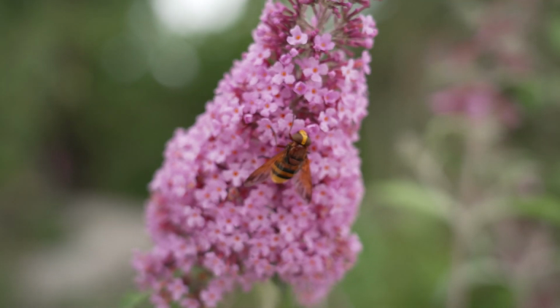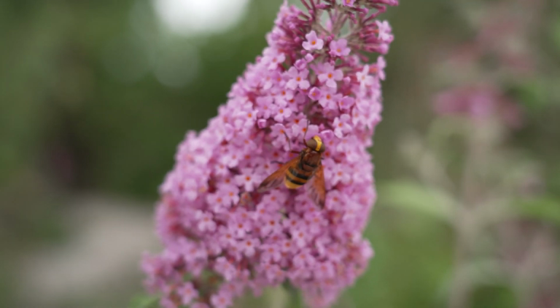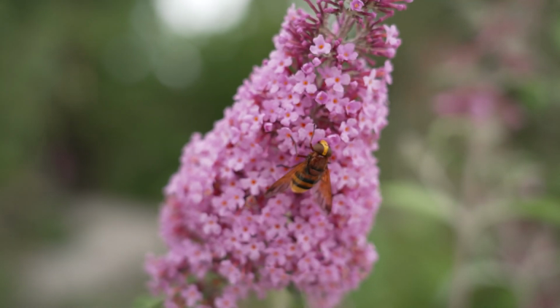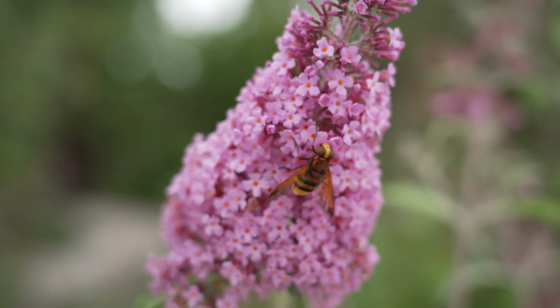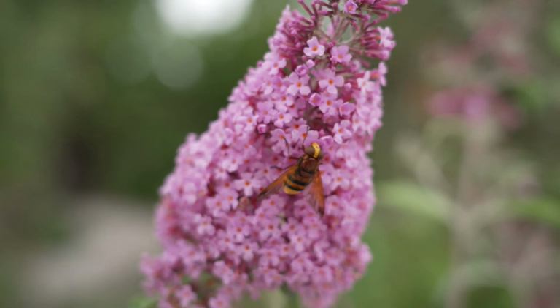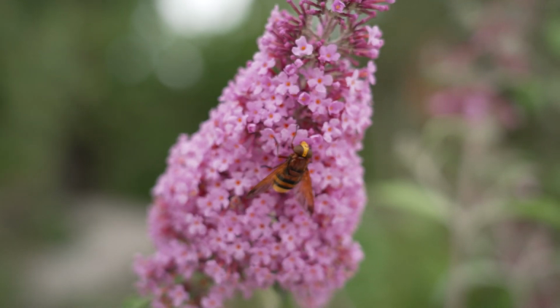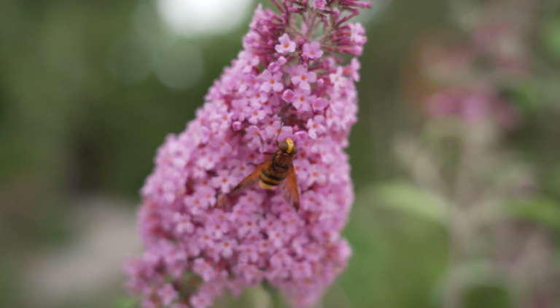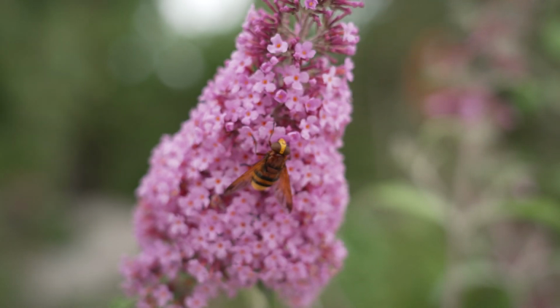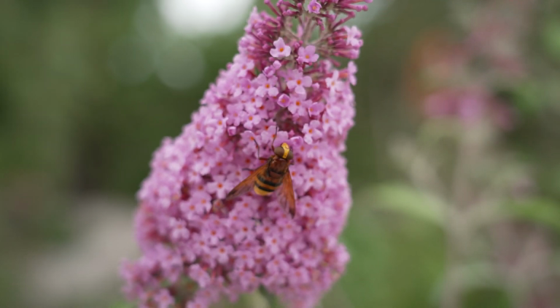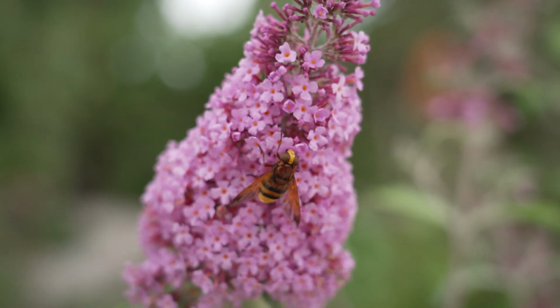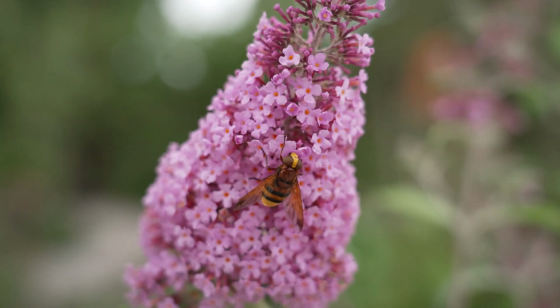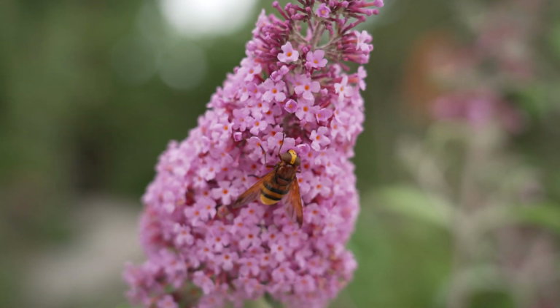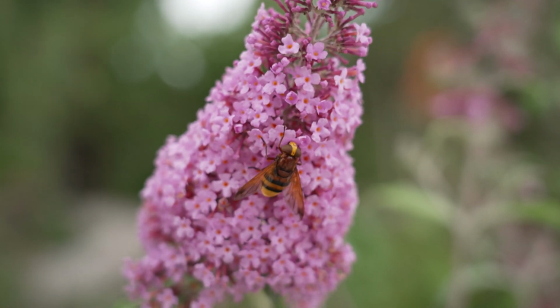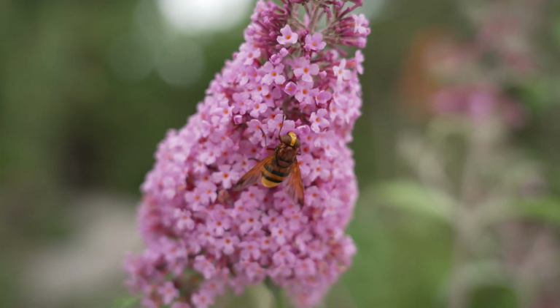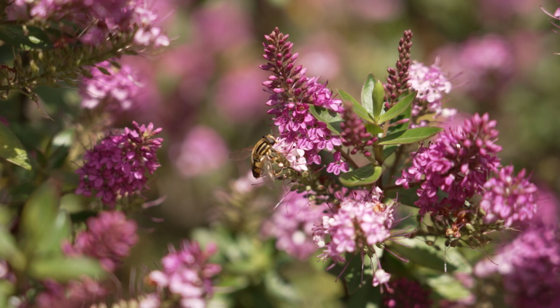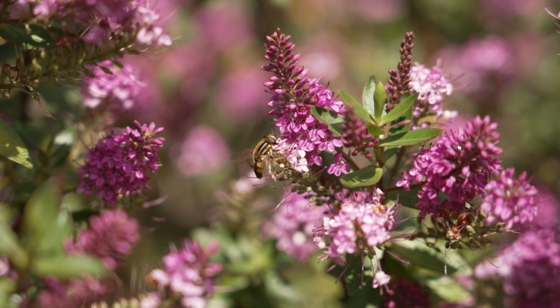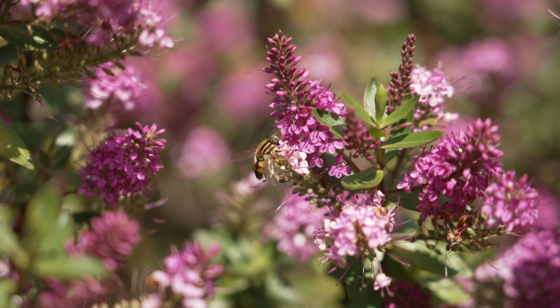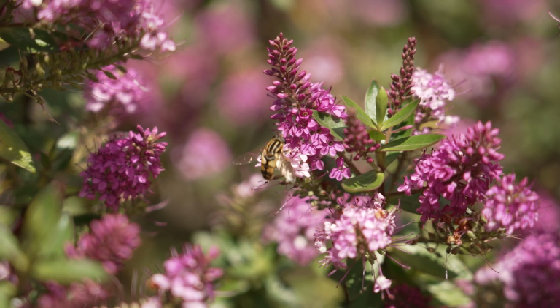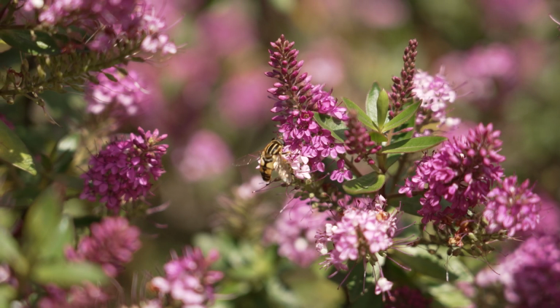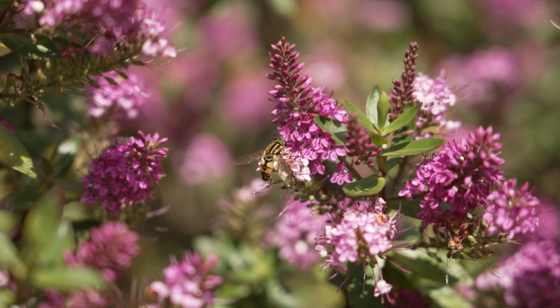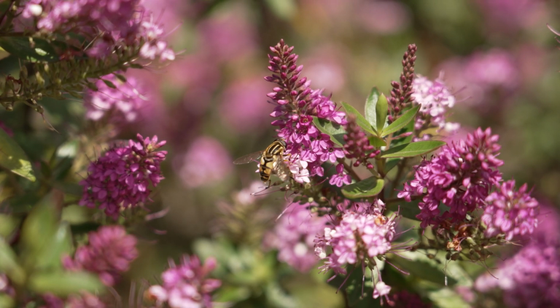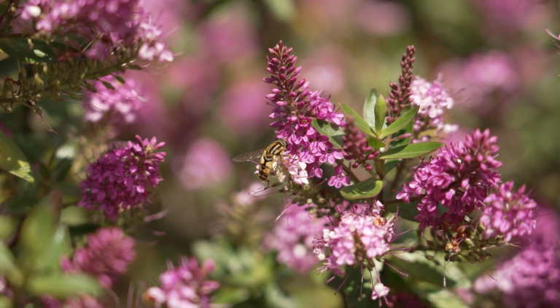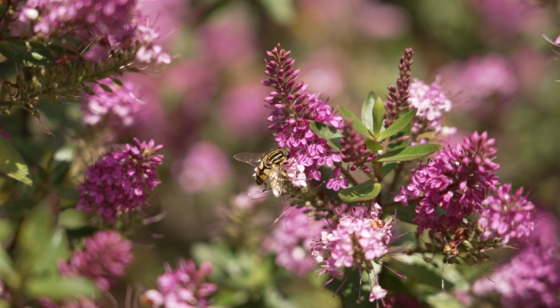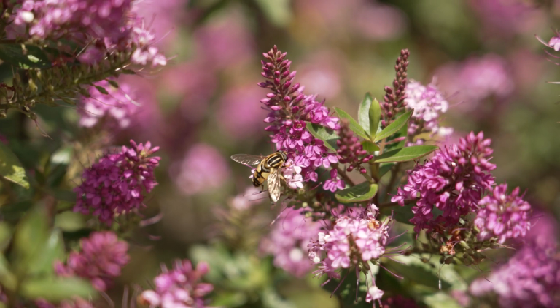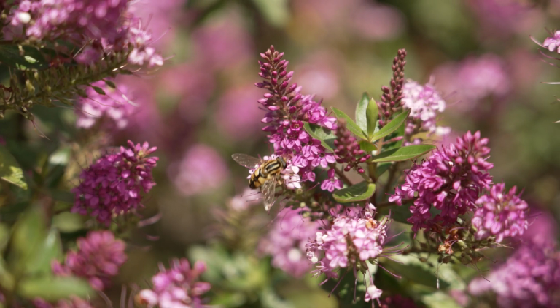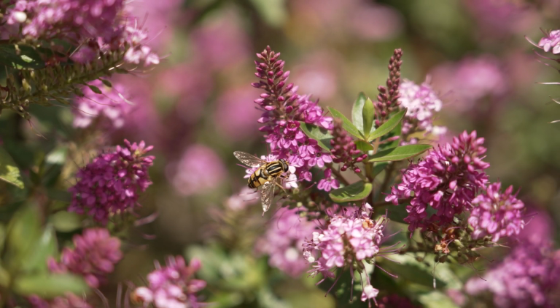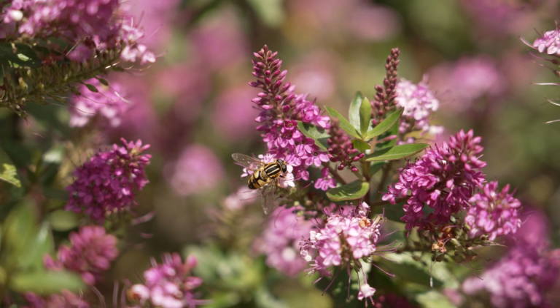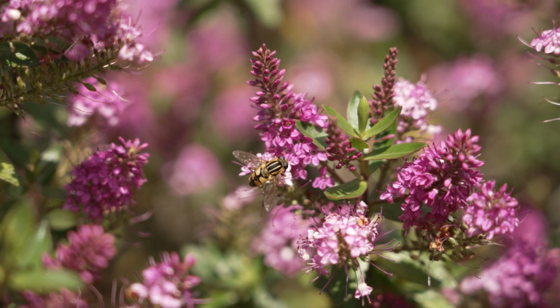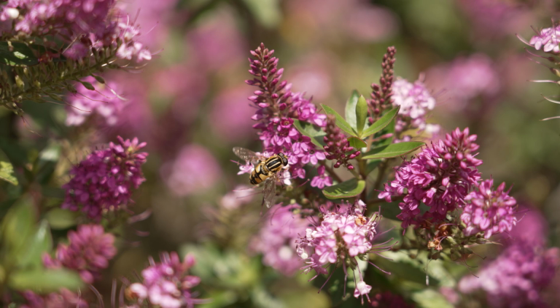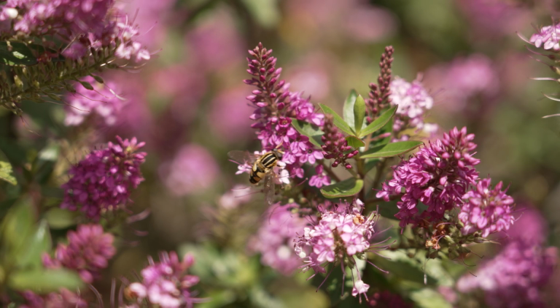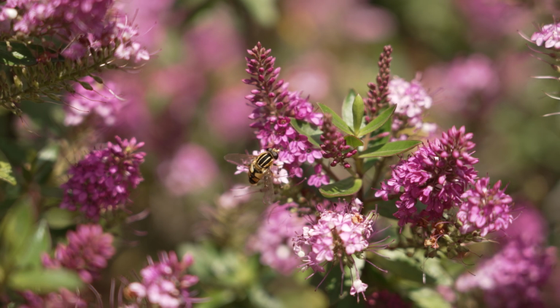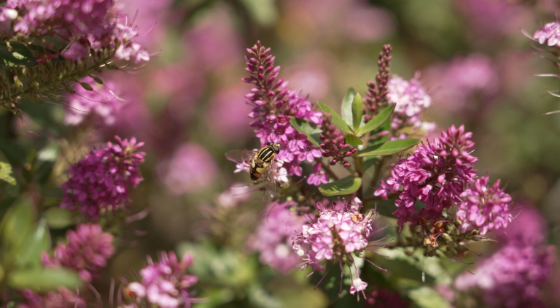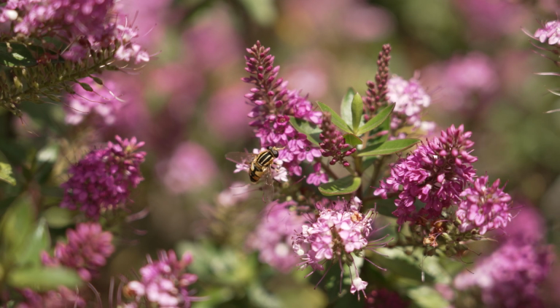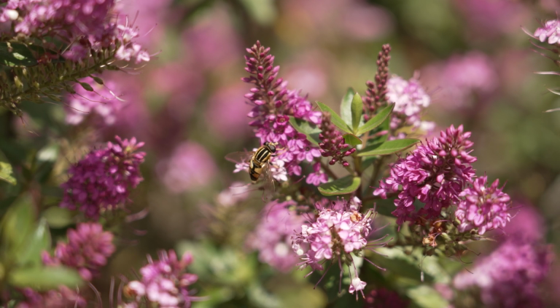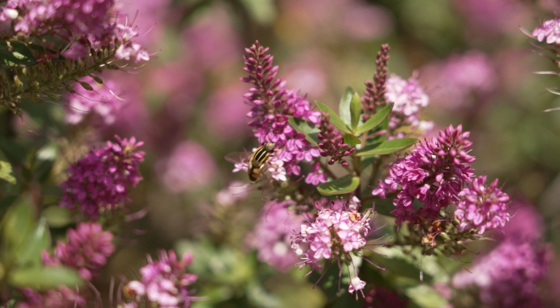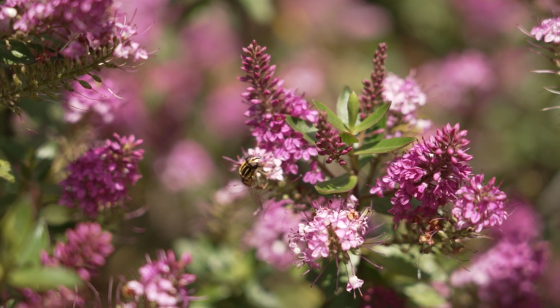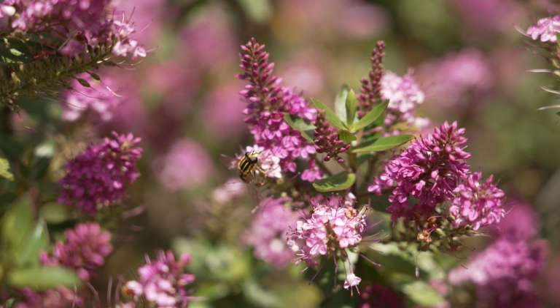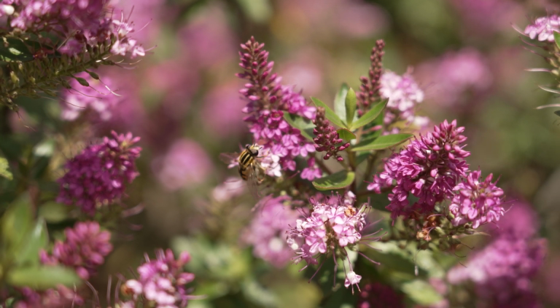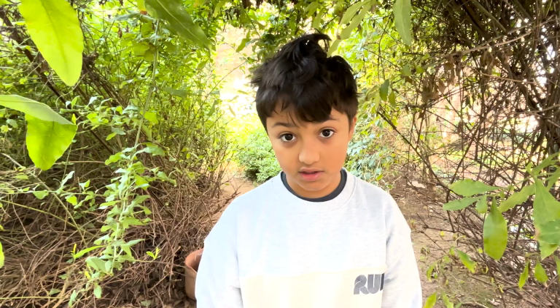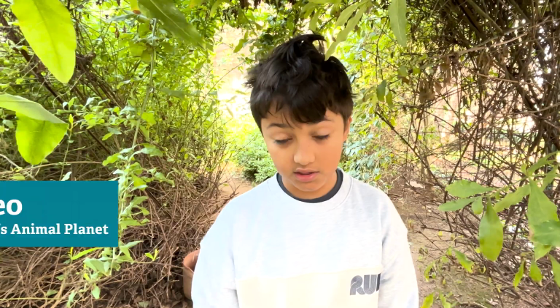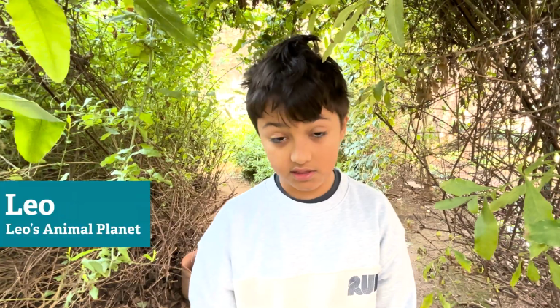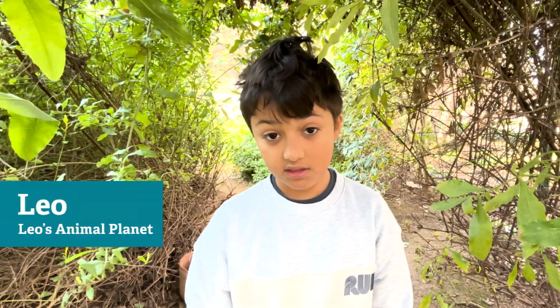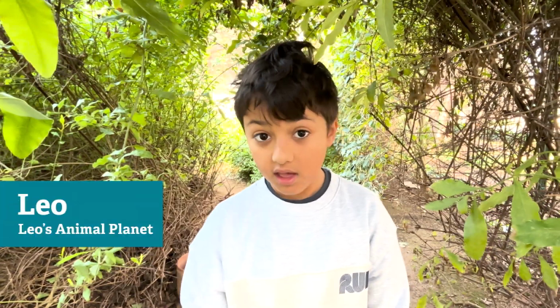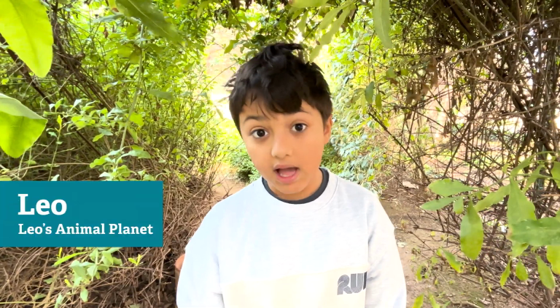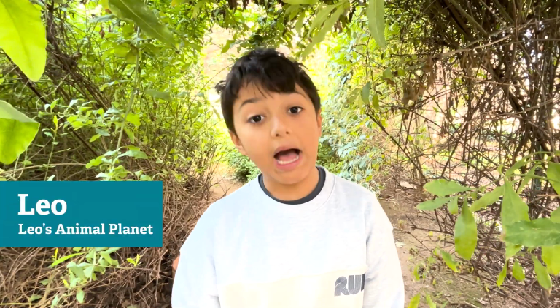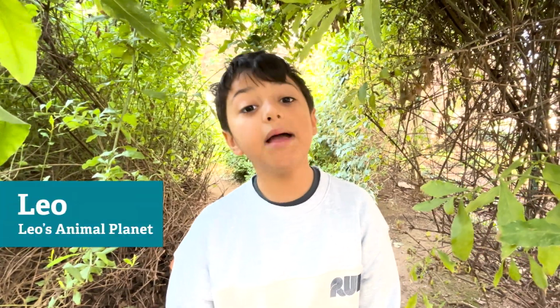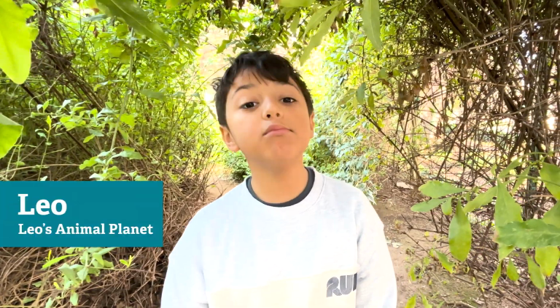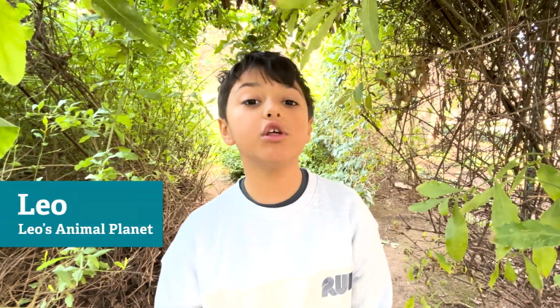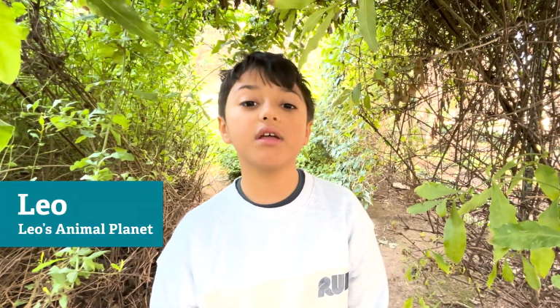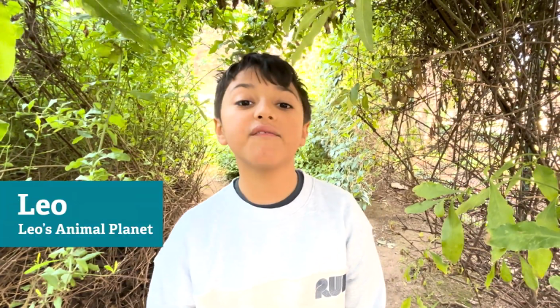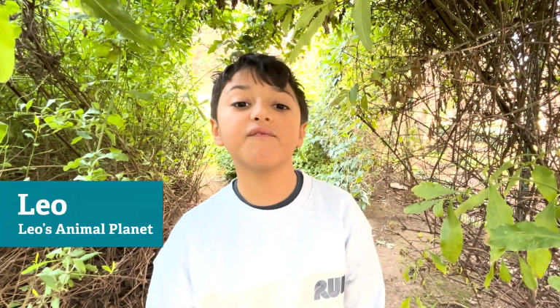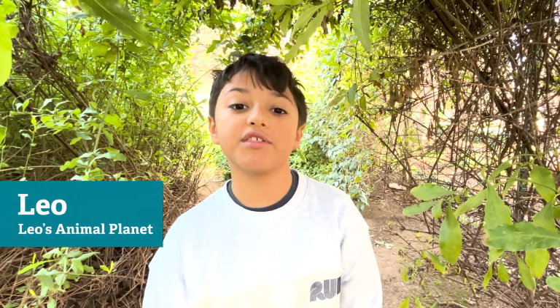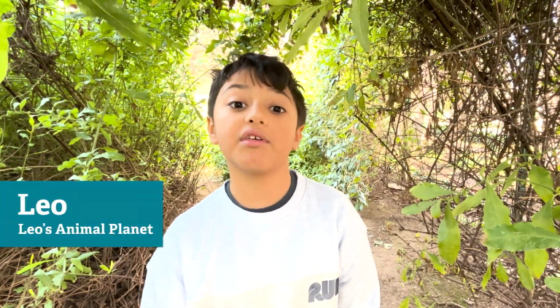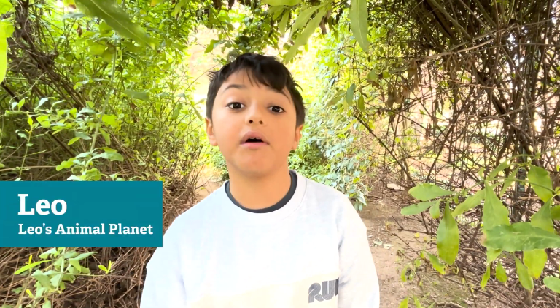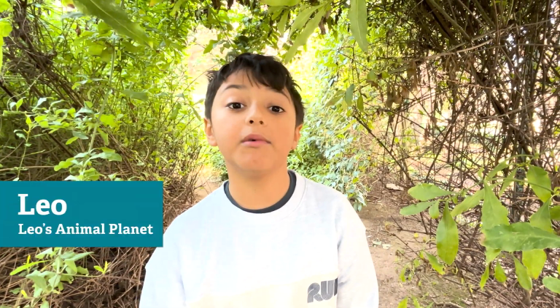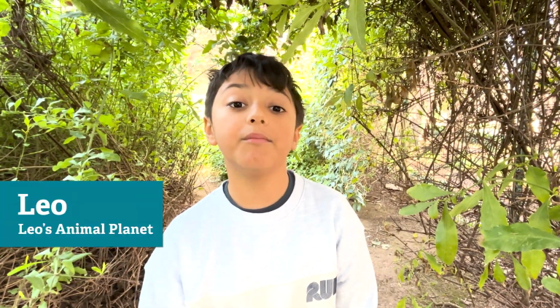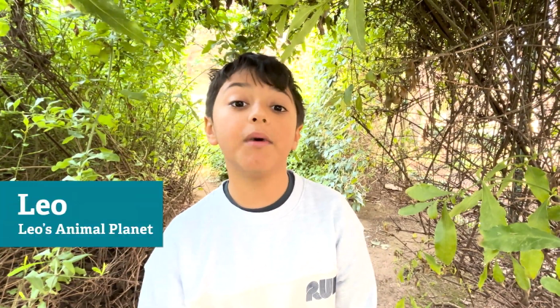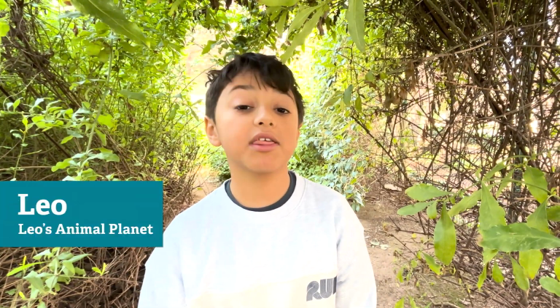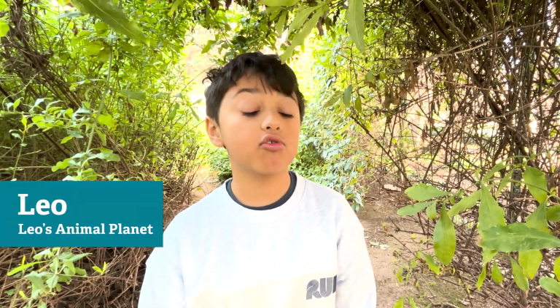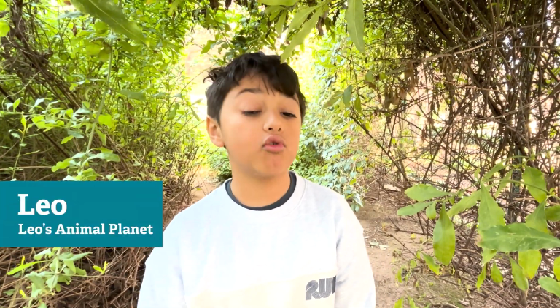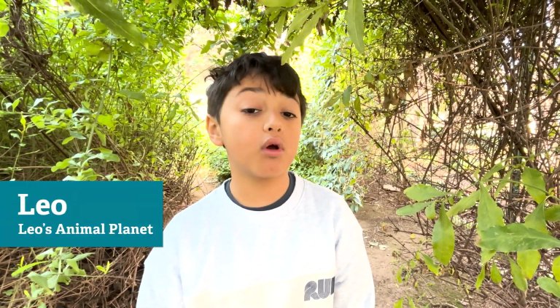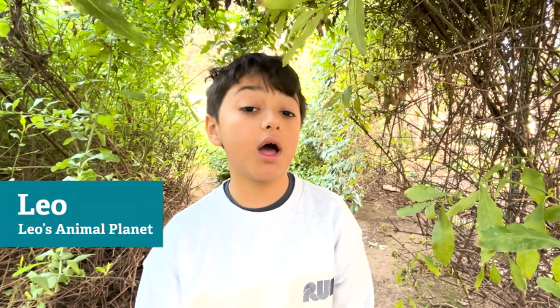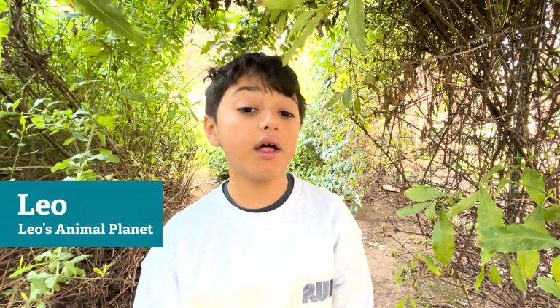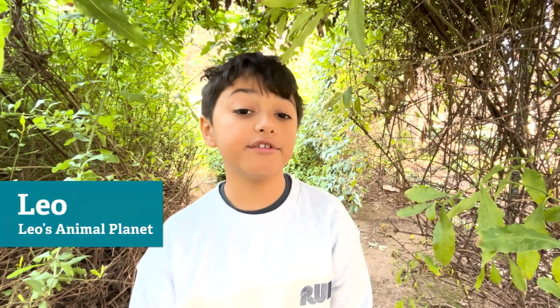Hoverflies like to bask on leaves and branches. I'm looking for some in my school garden.